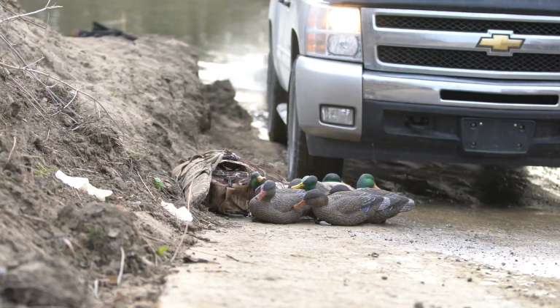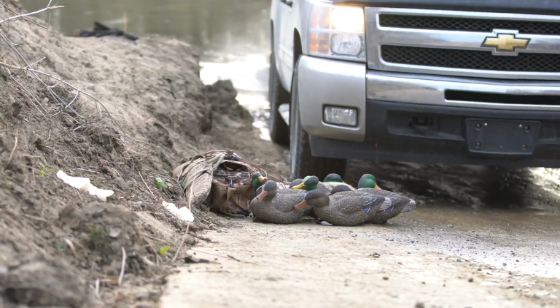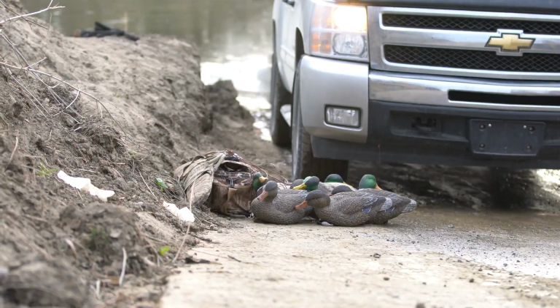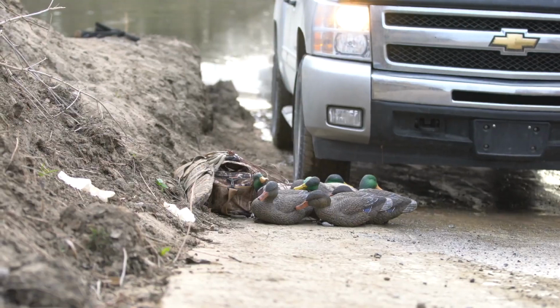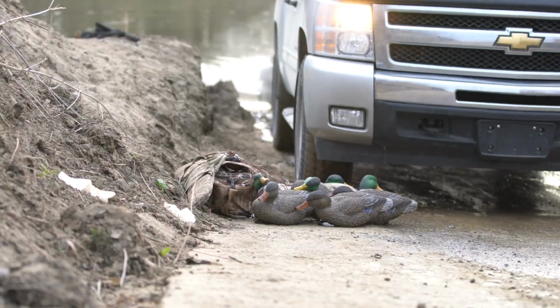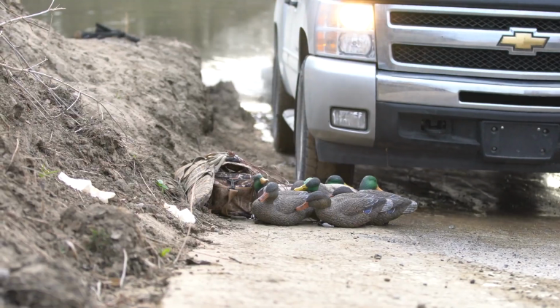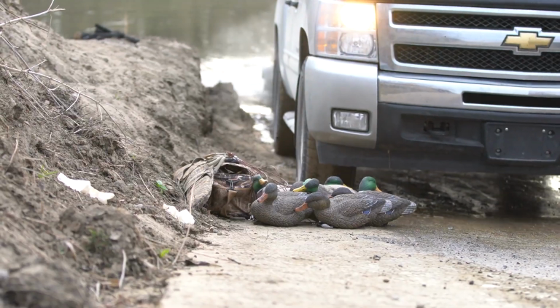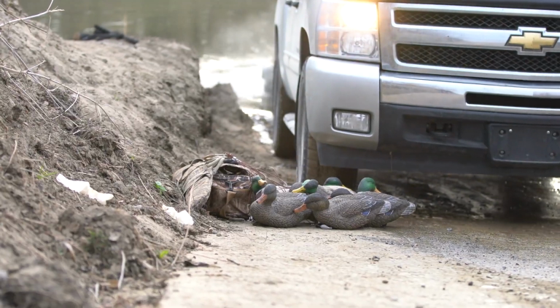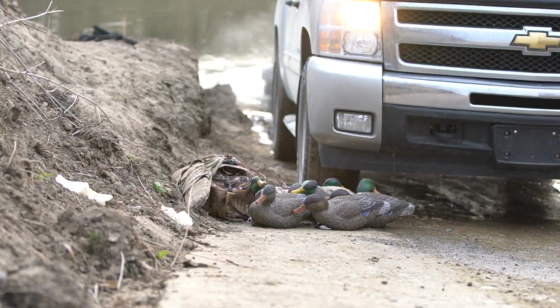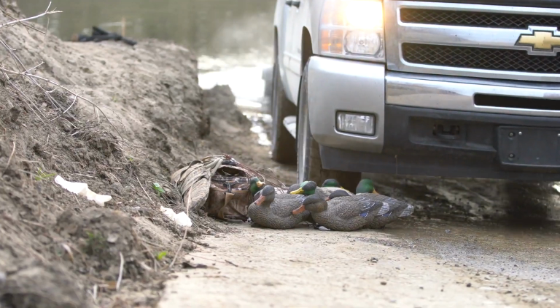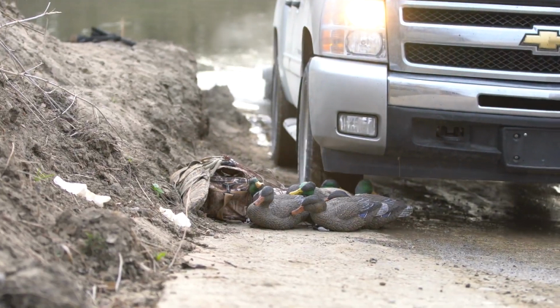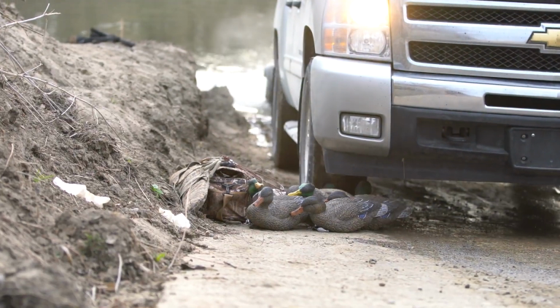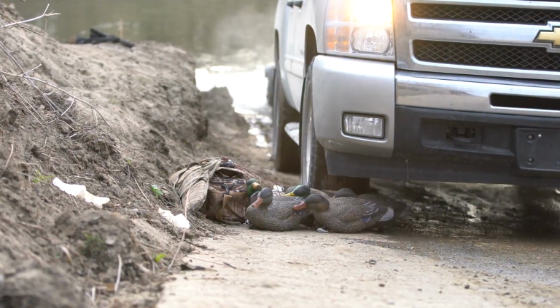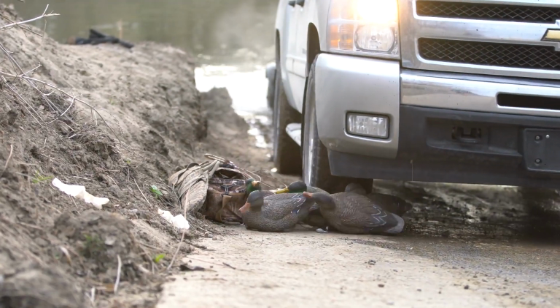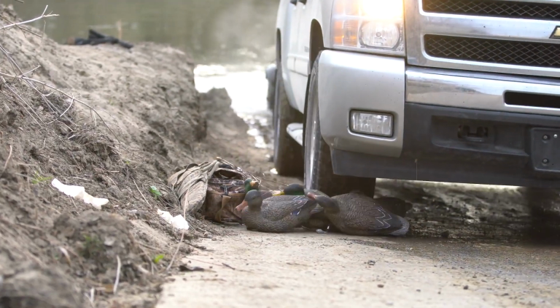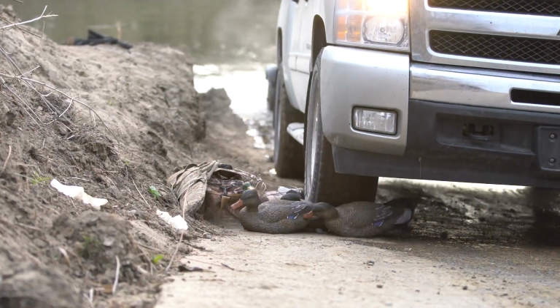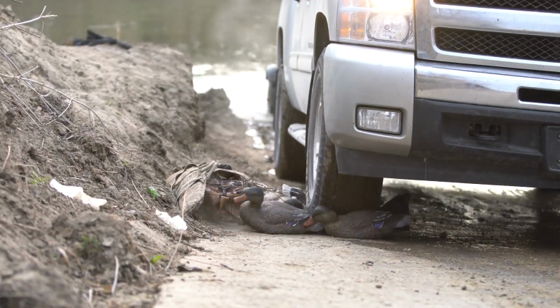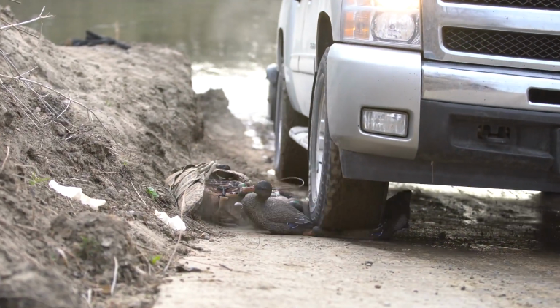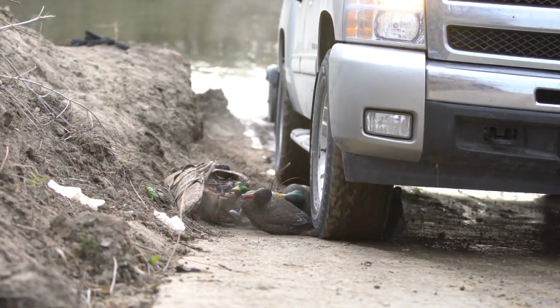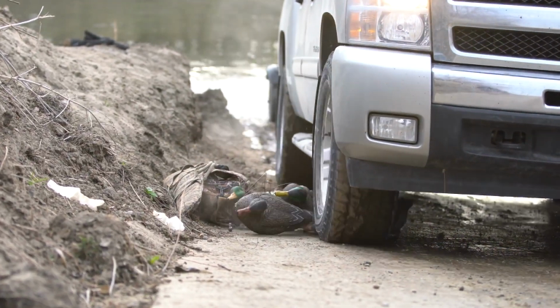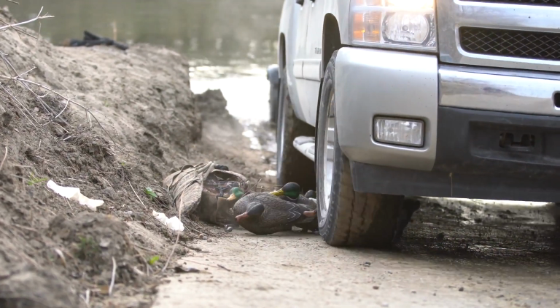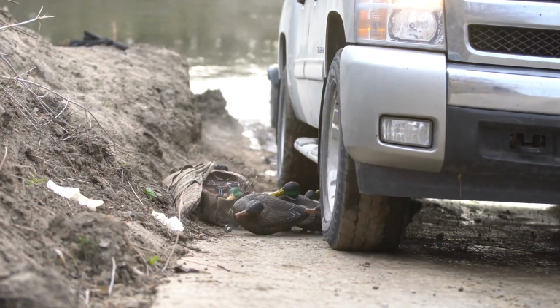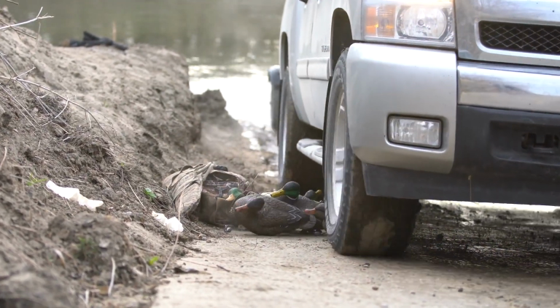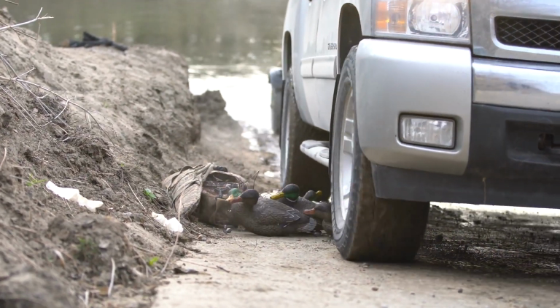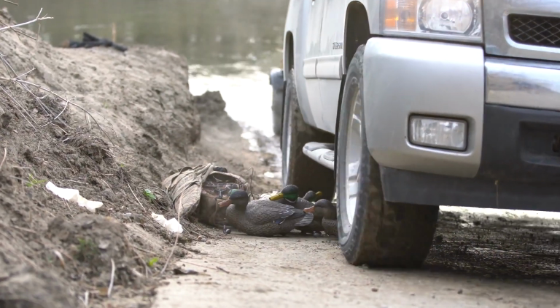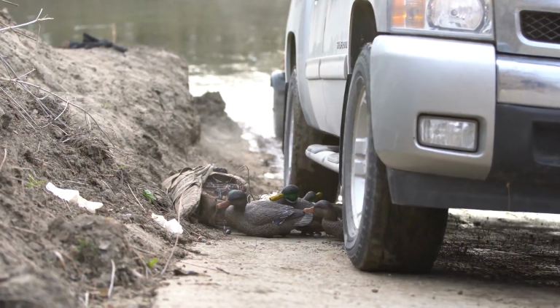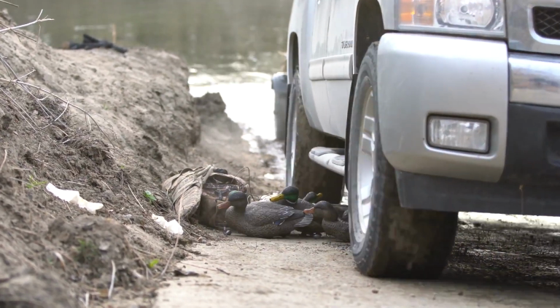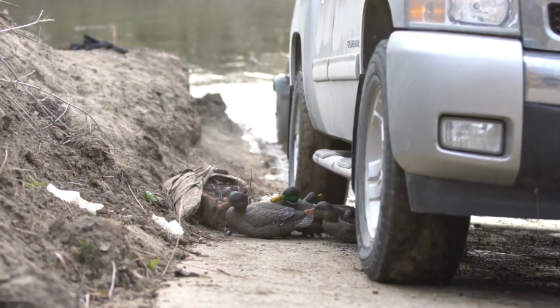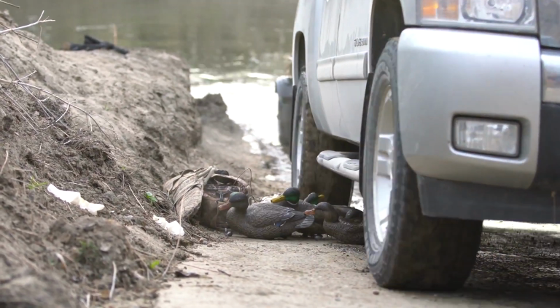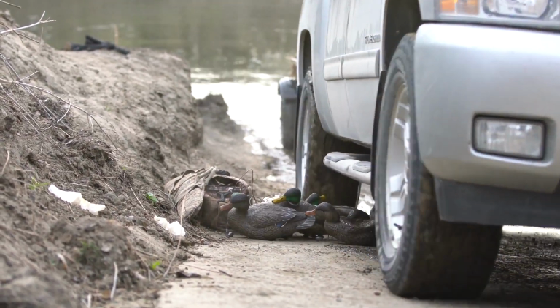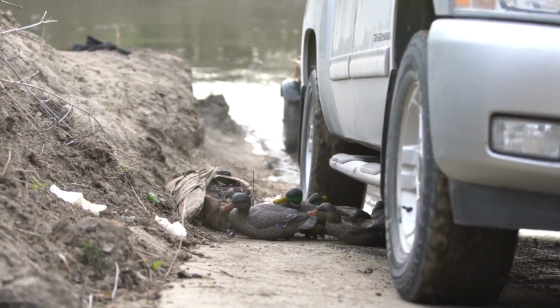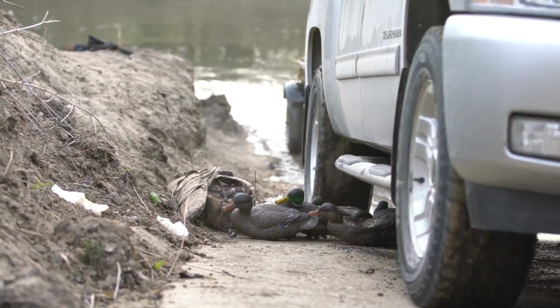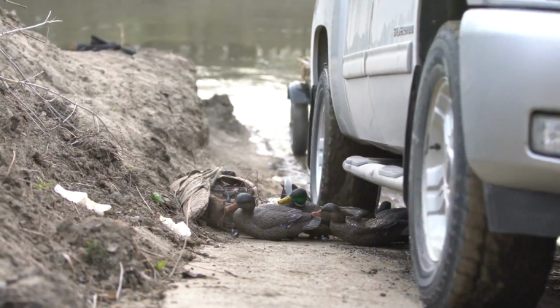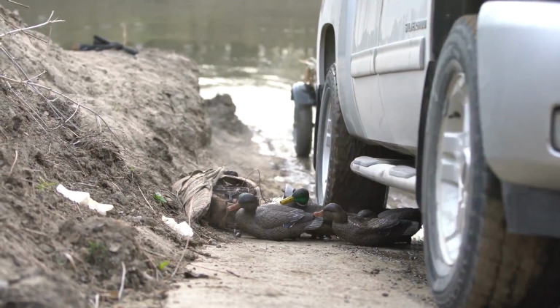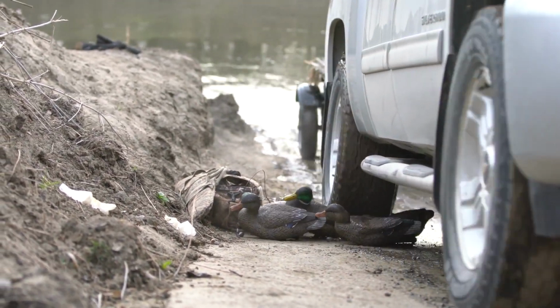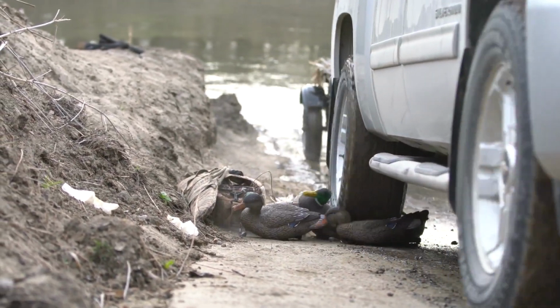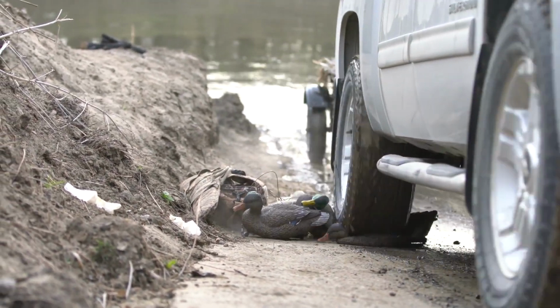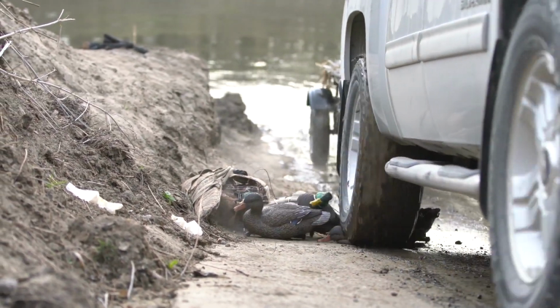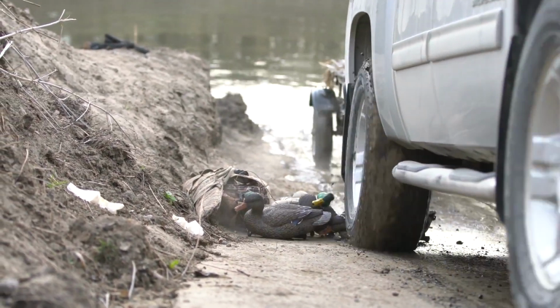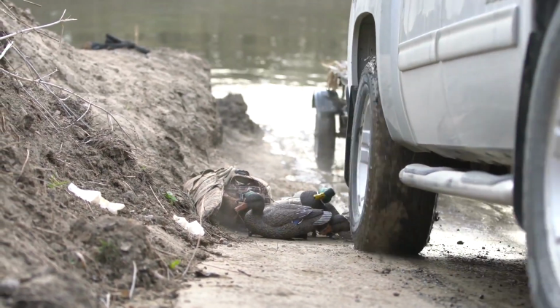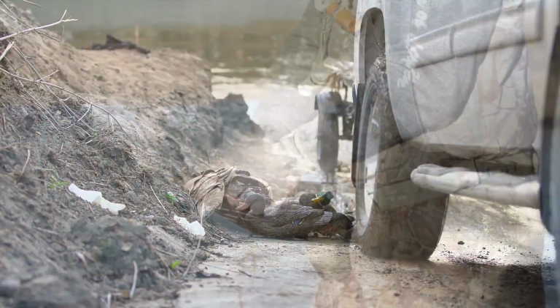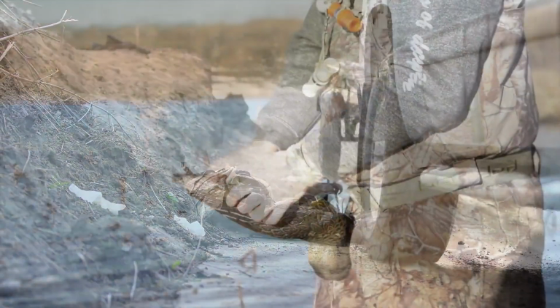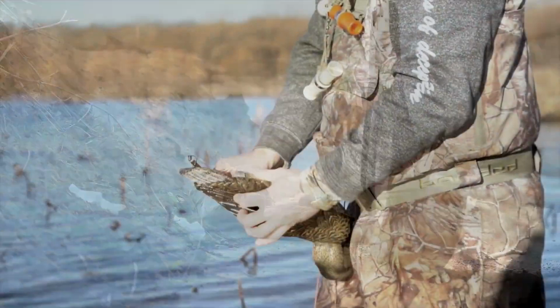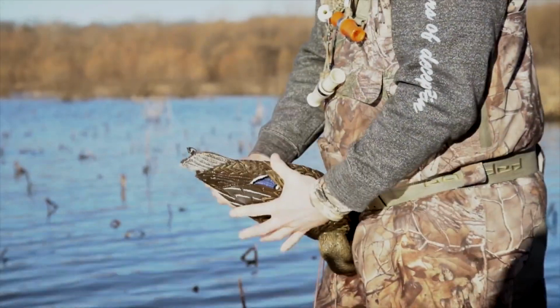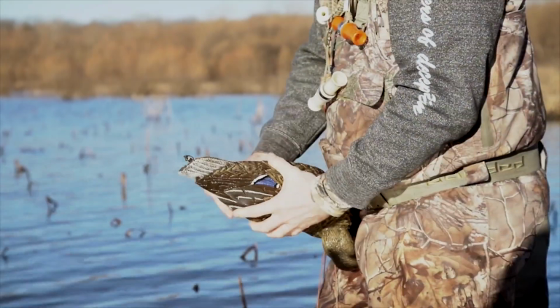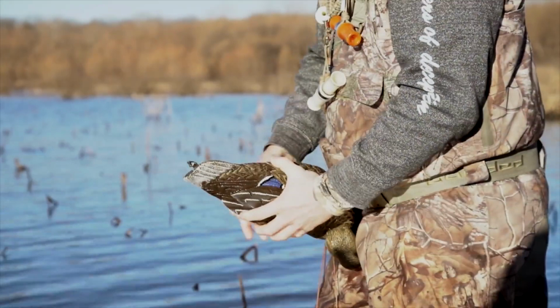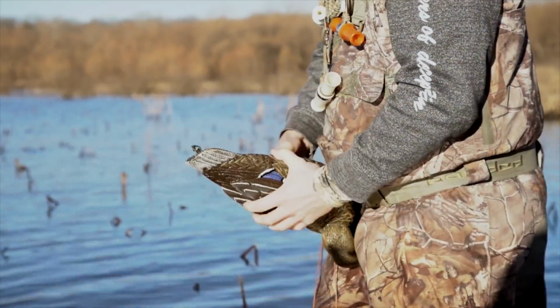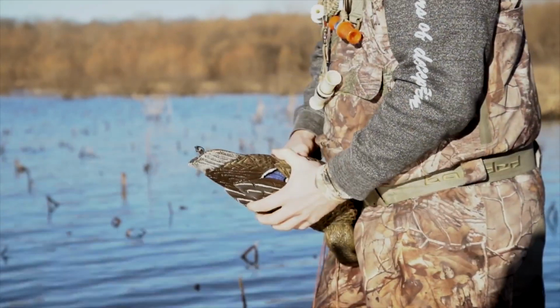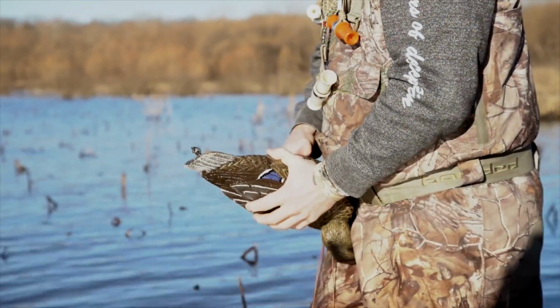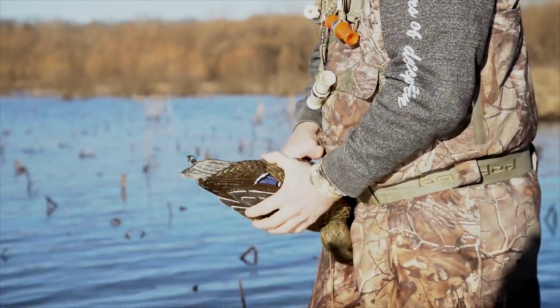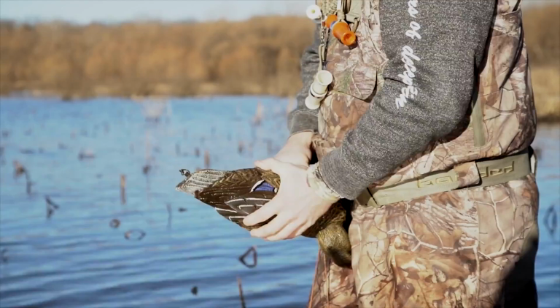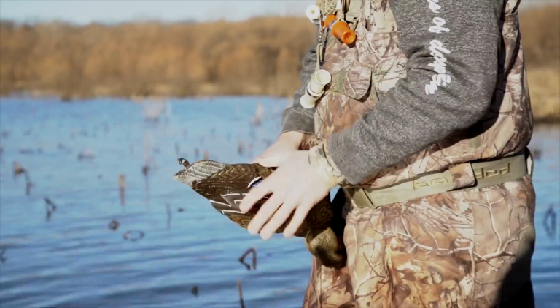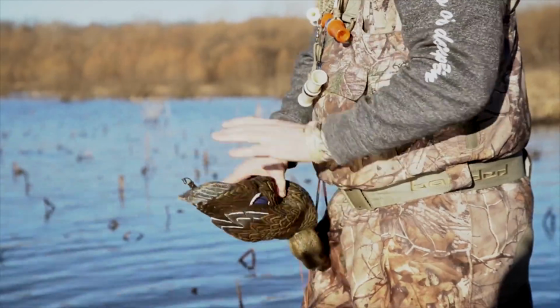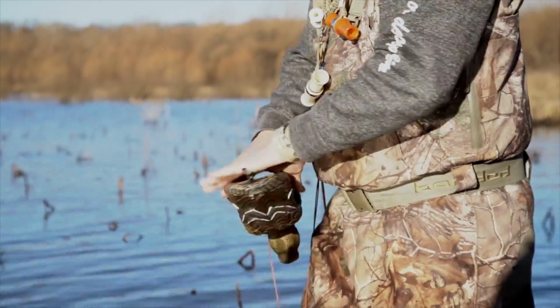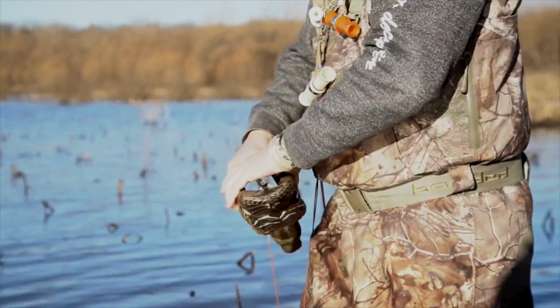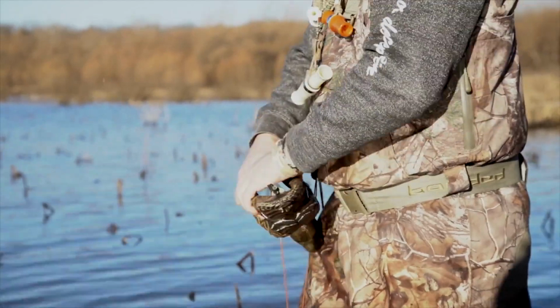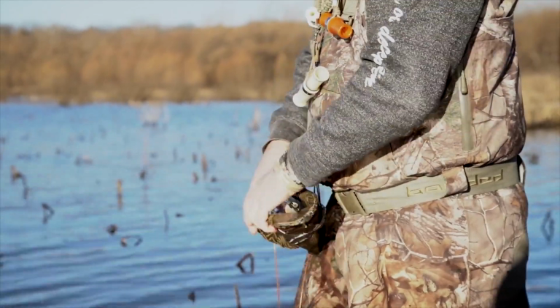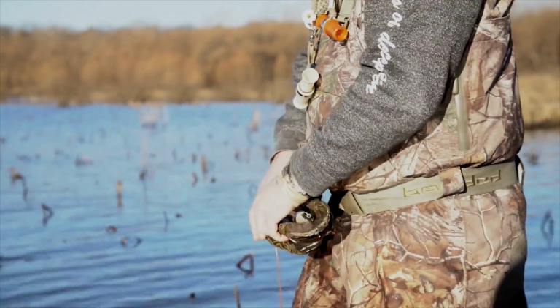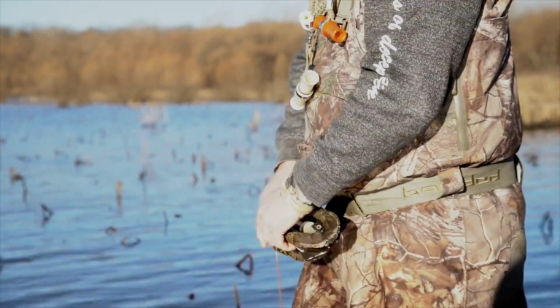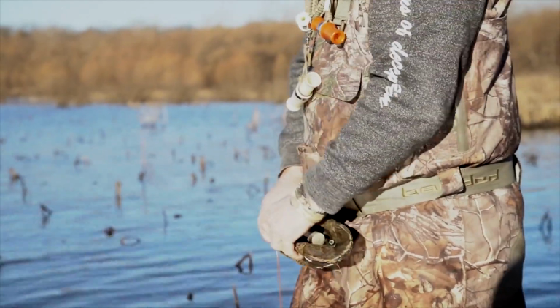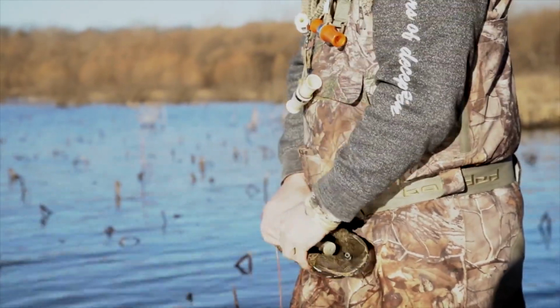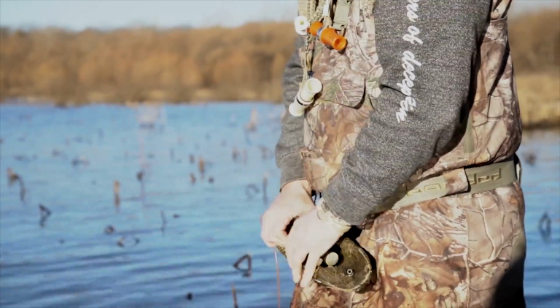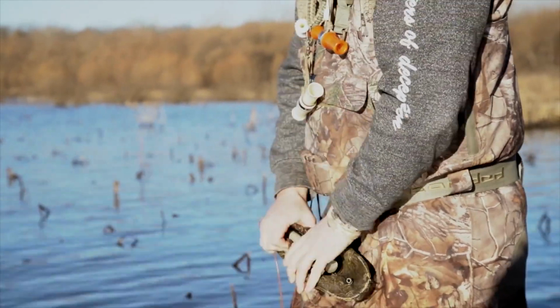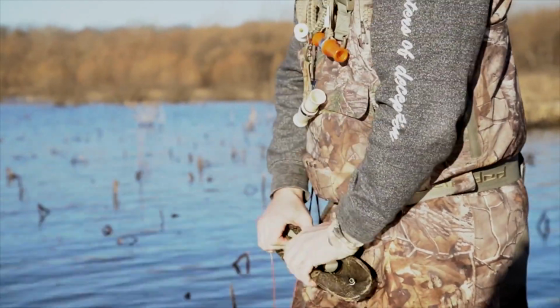Introducing the Deception Series decoys by Lucky Duck — the most durable, lightweight, and portable decoy to hit the market.